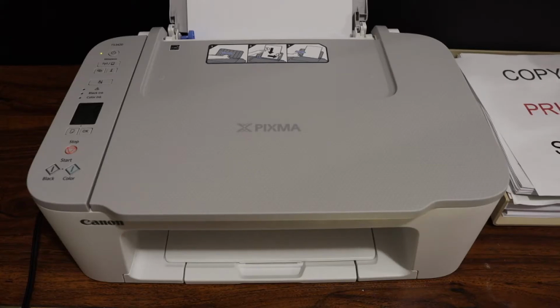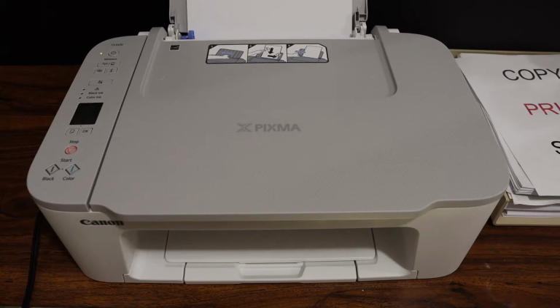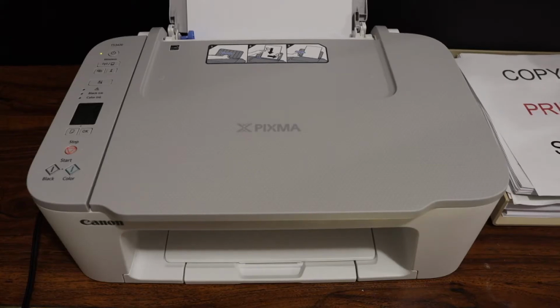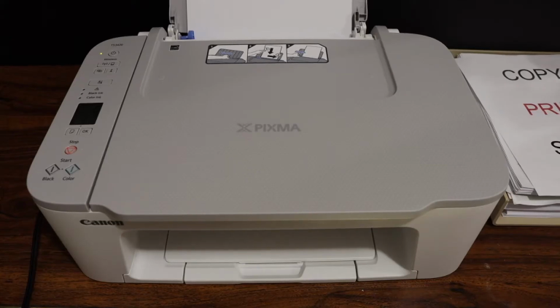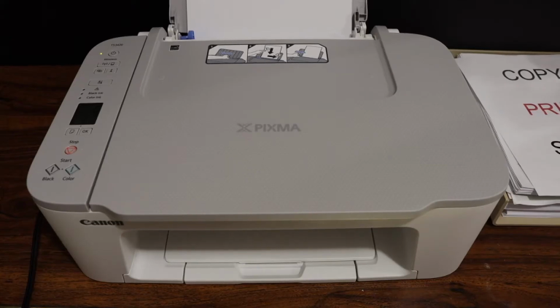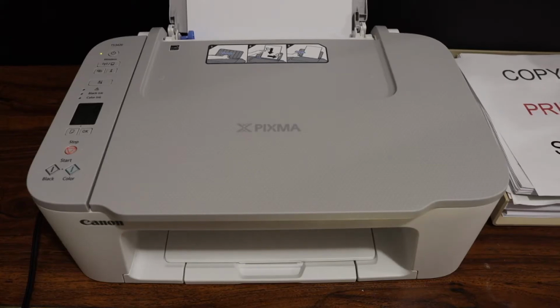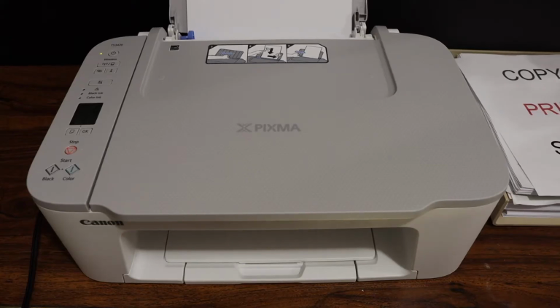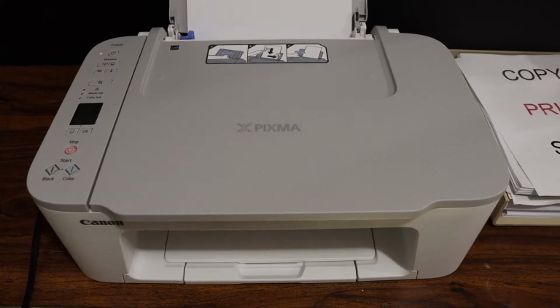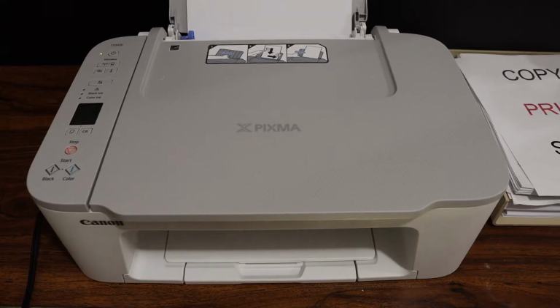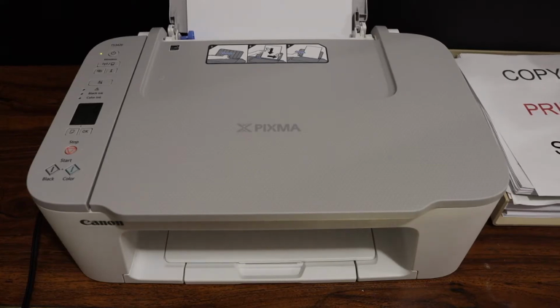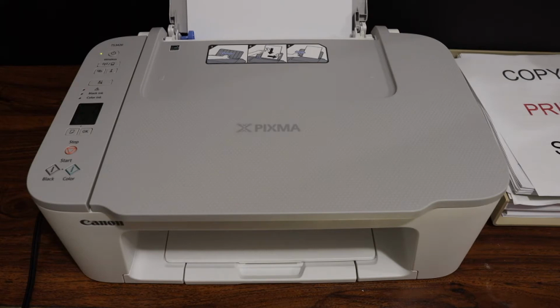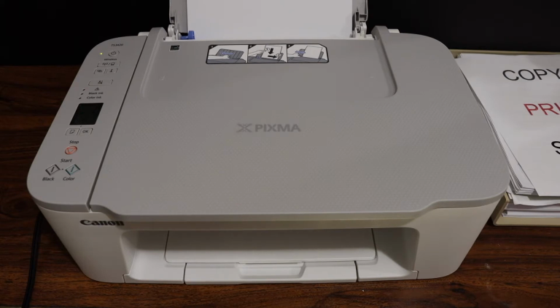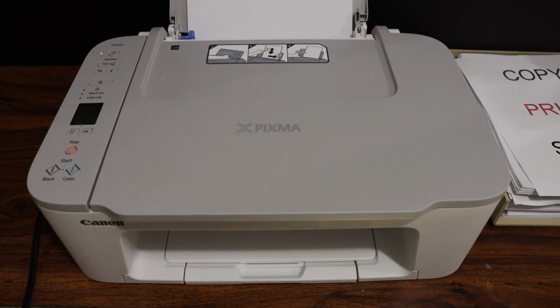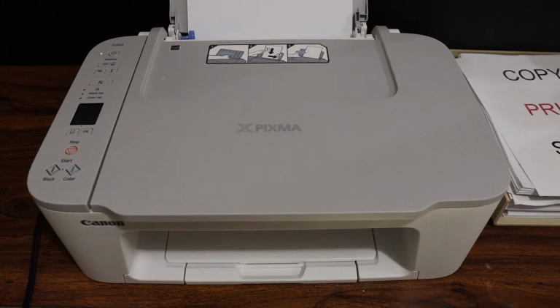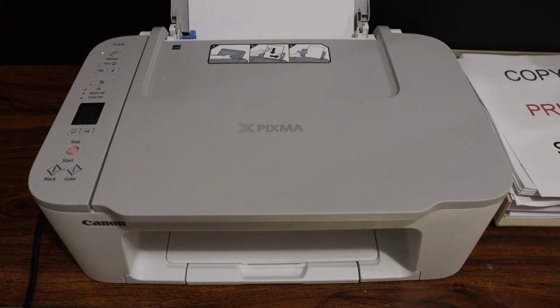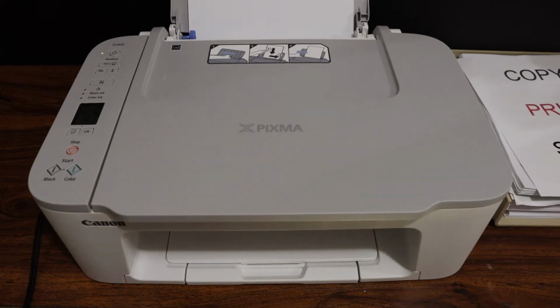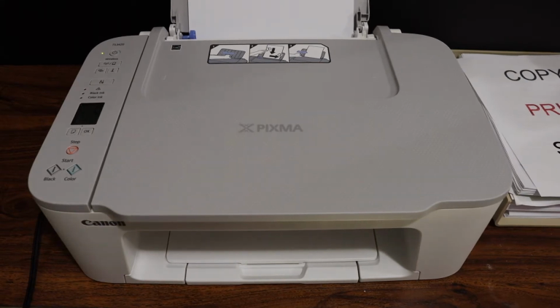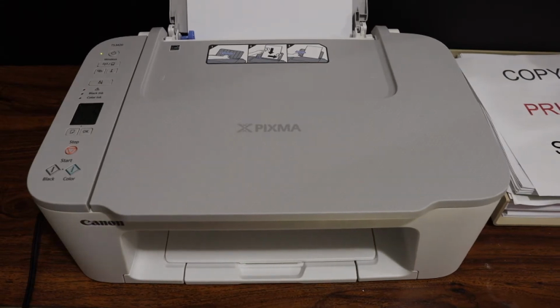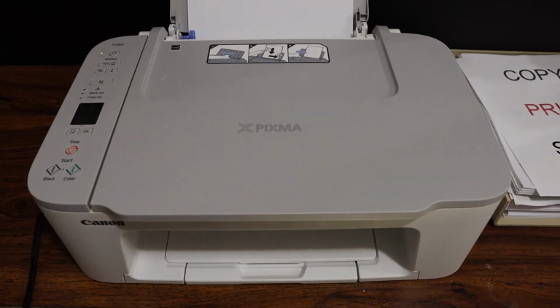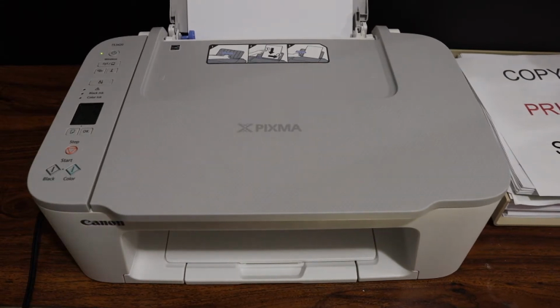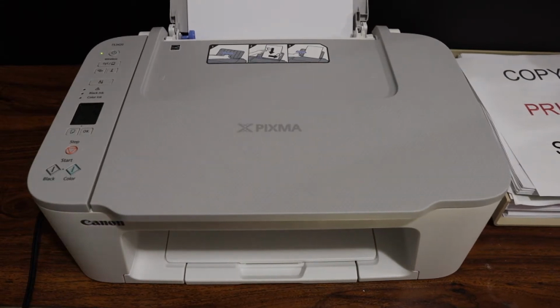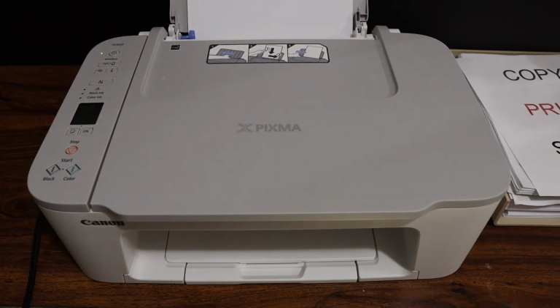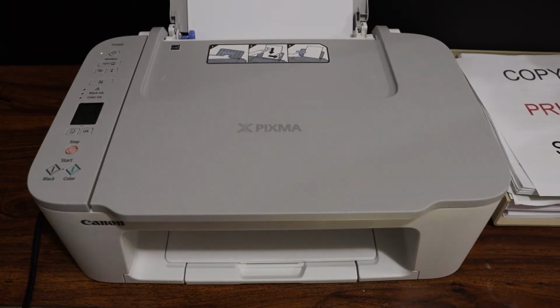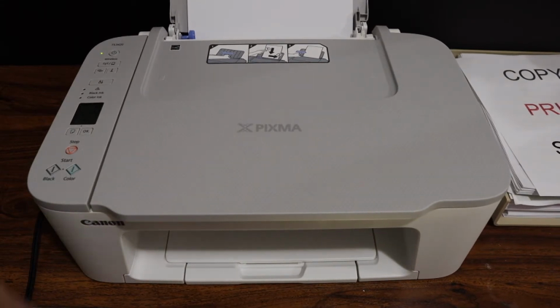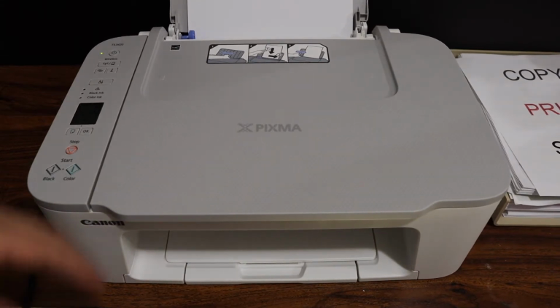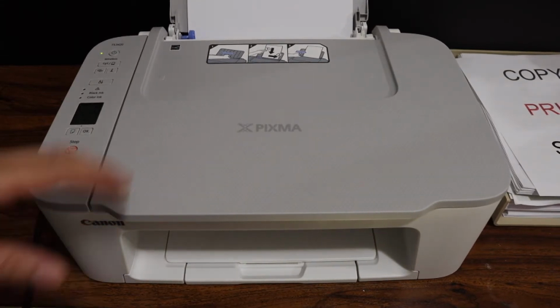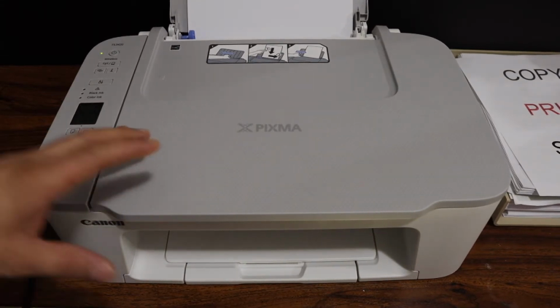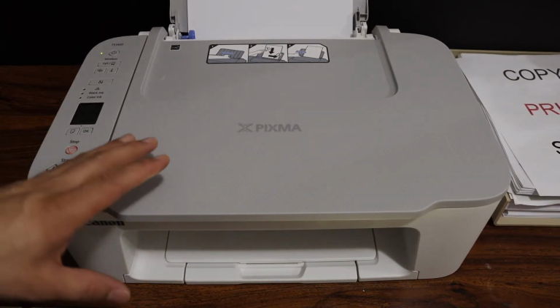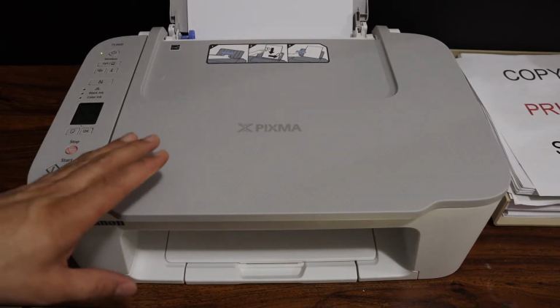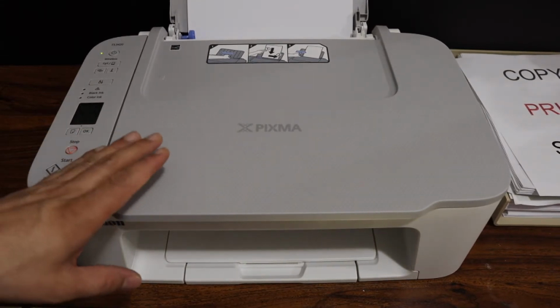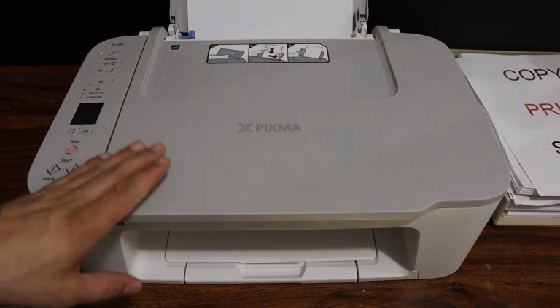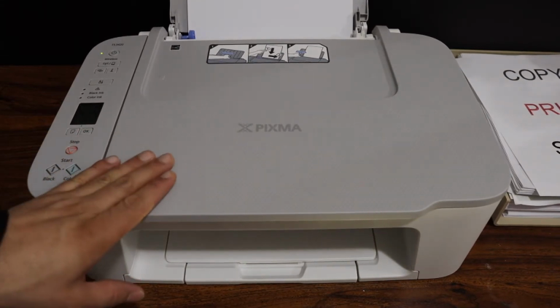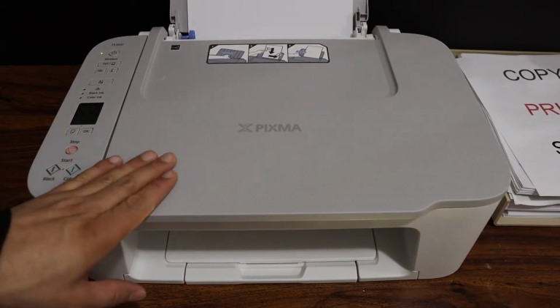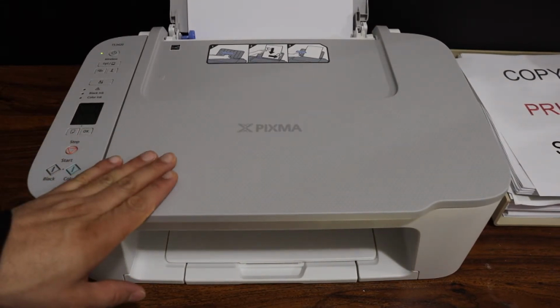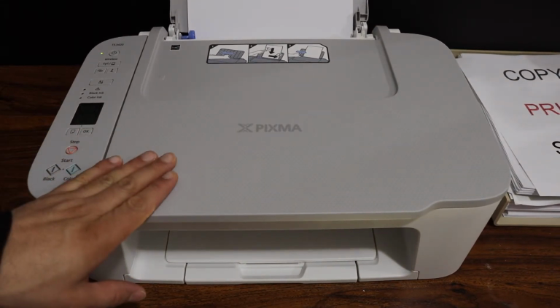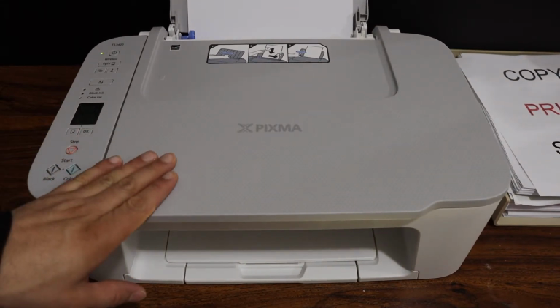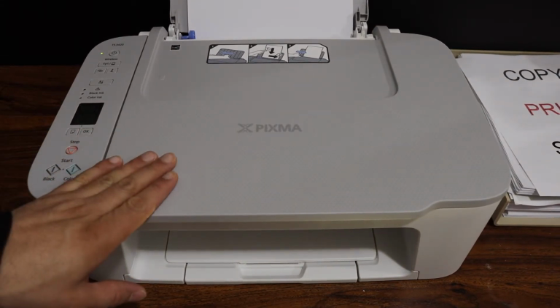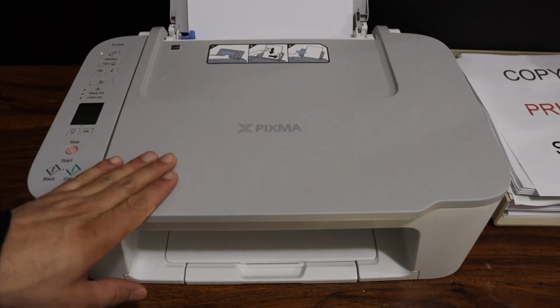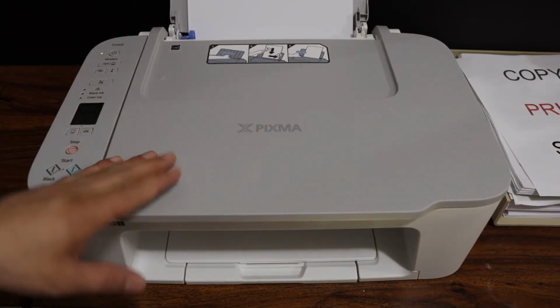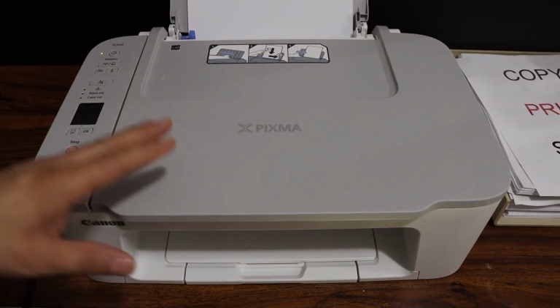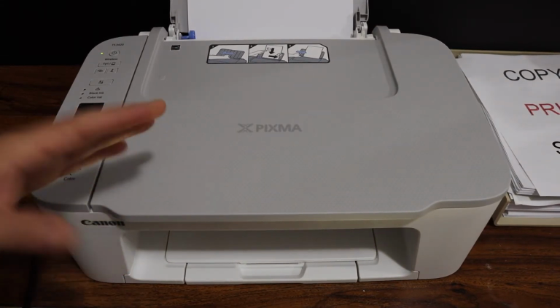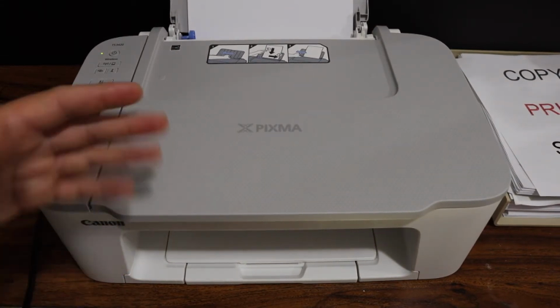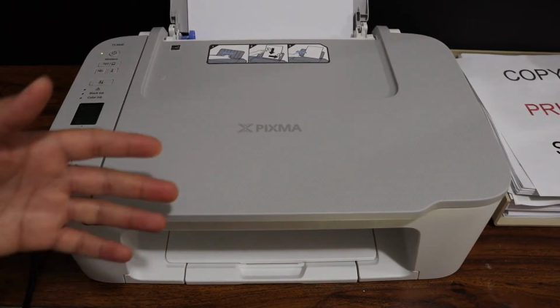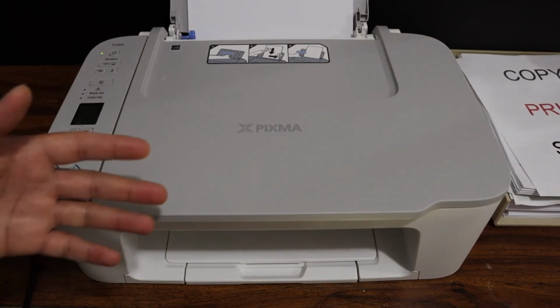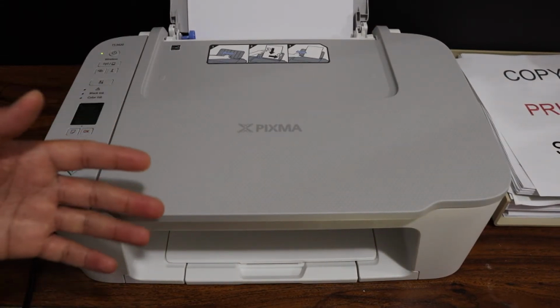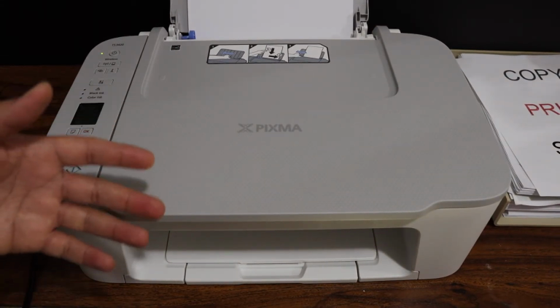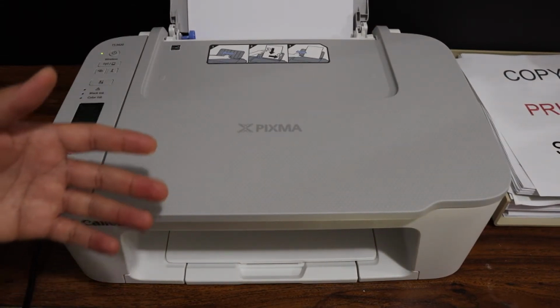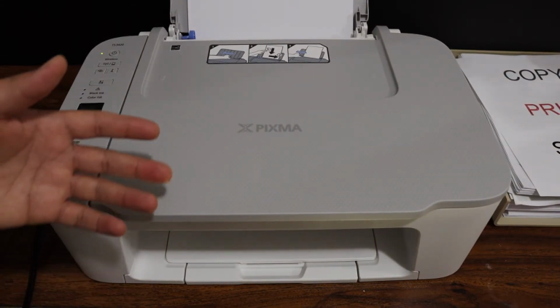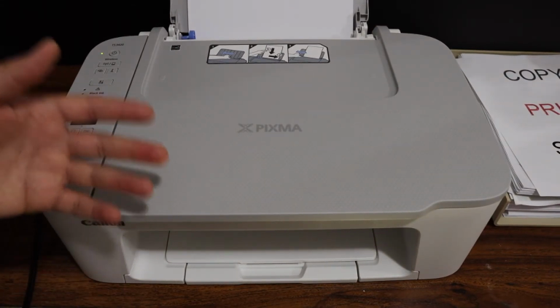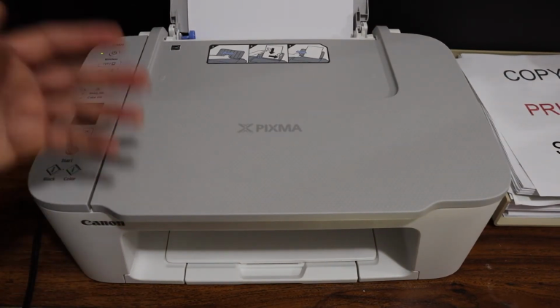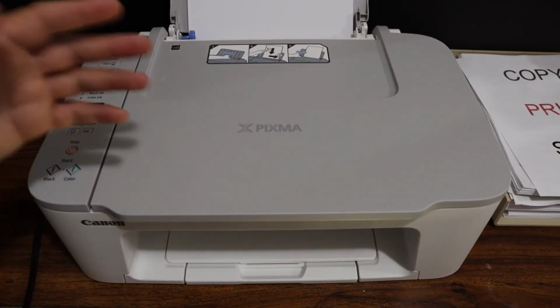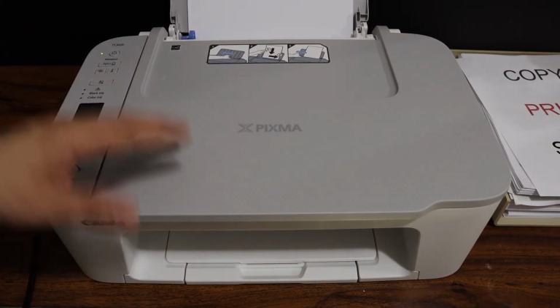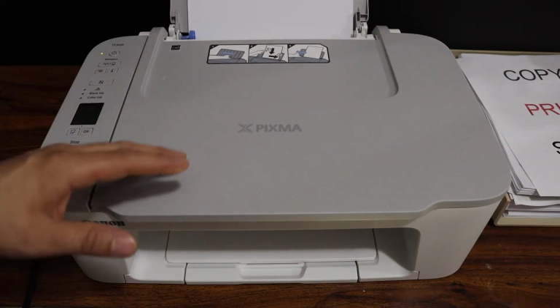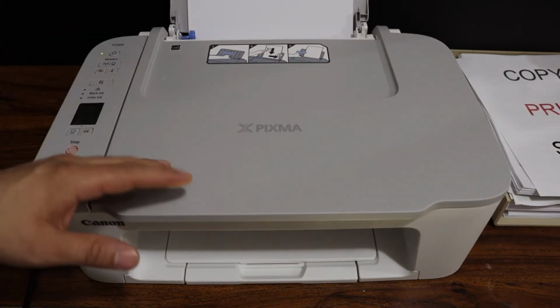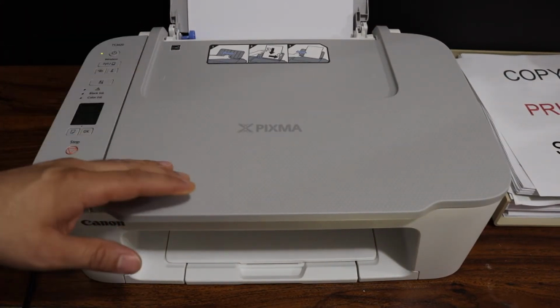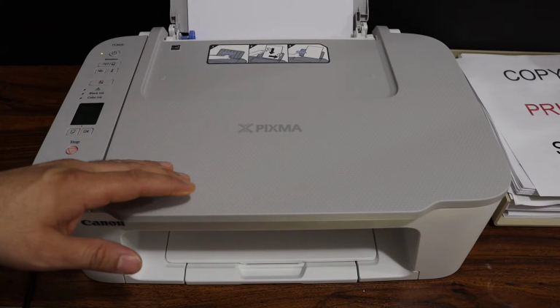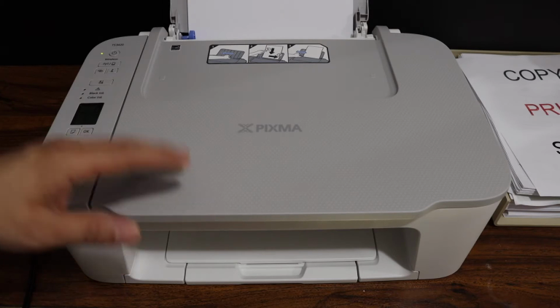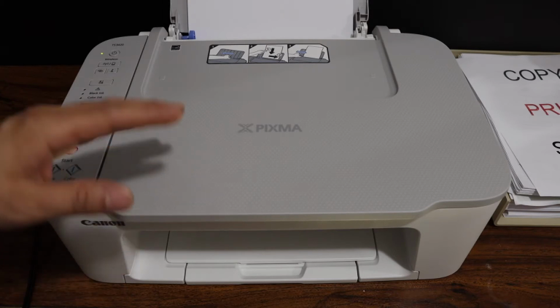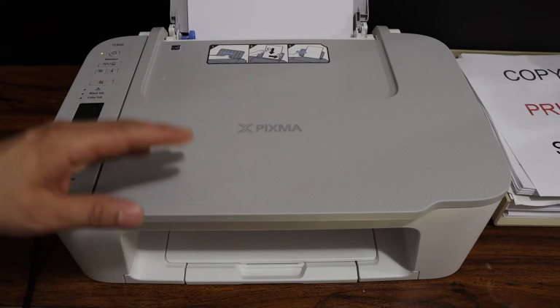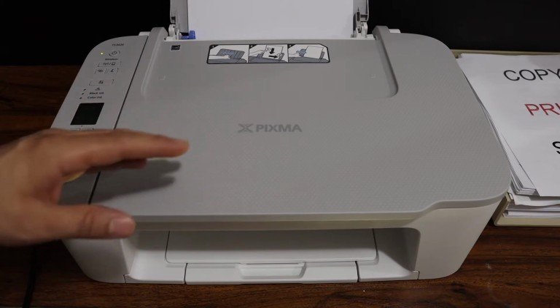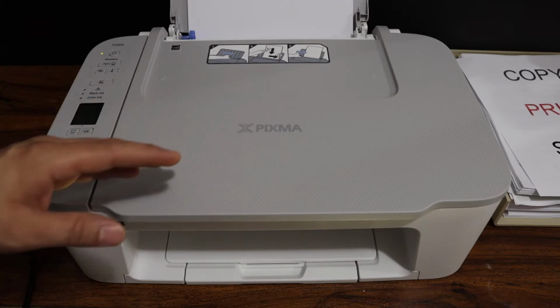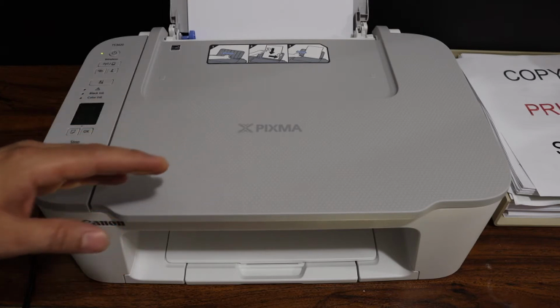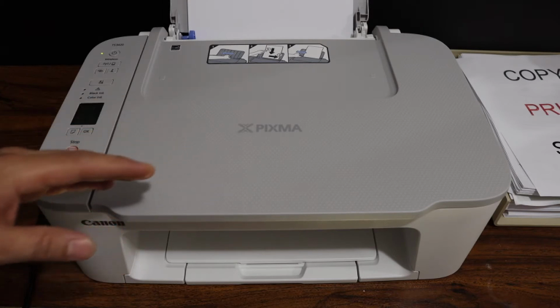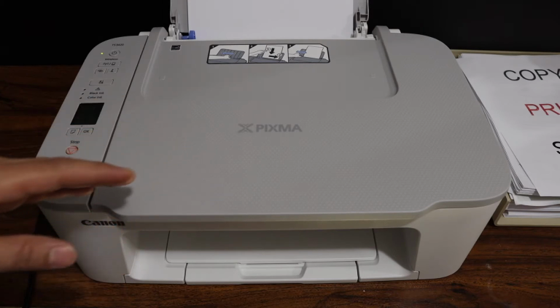Today's video is about the Canon PIXMA TS3400 printer. I am going to show you how to do the alignment of the ink cartridges.